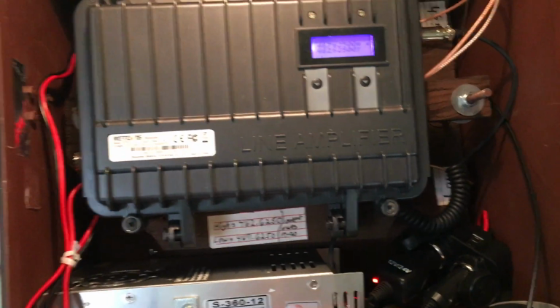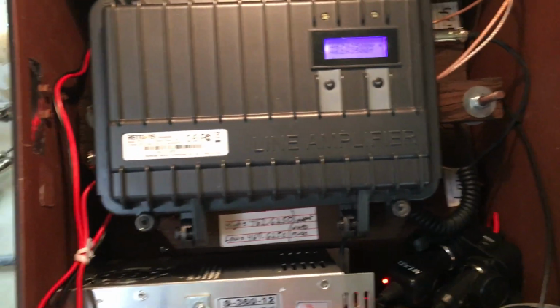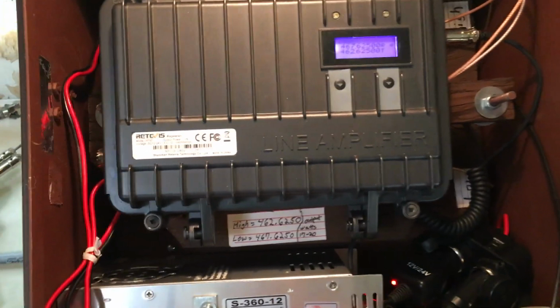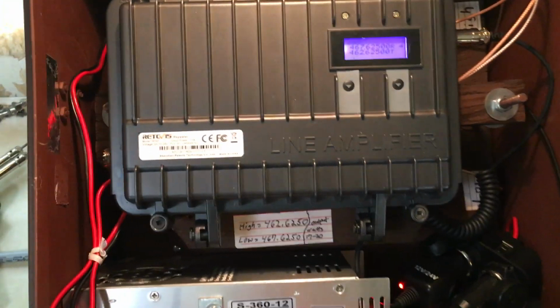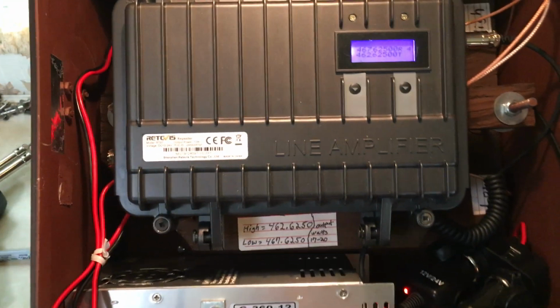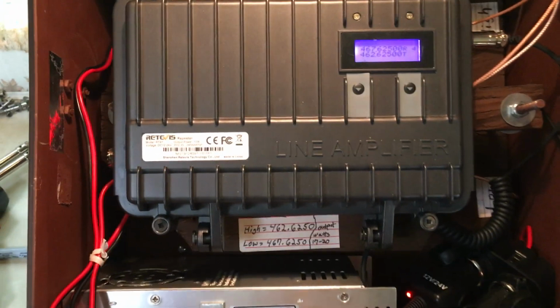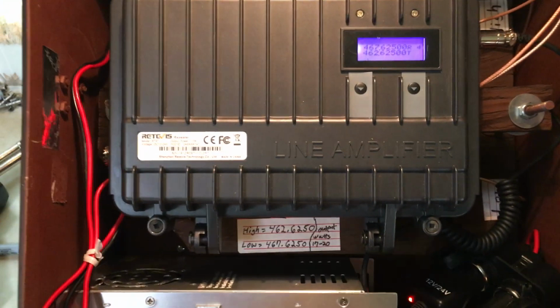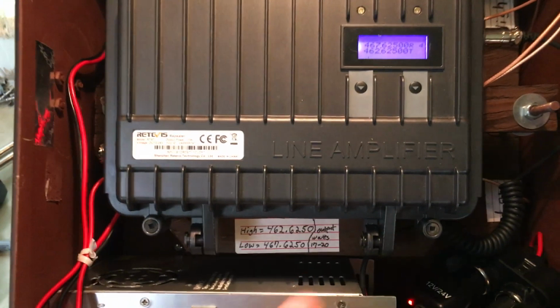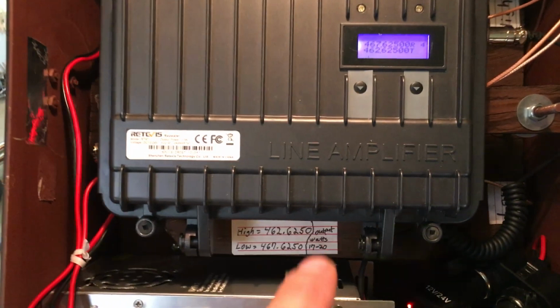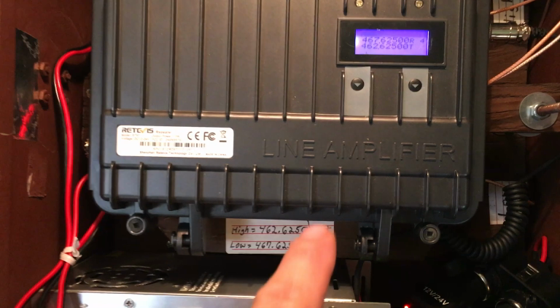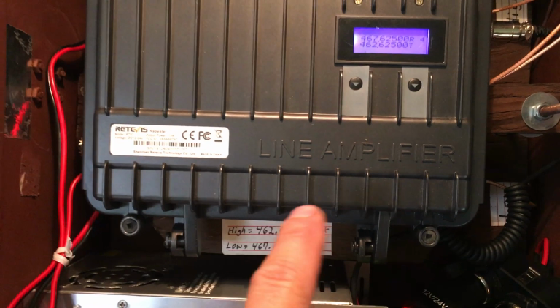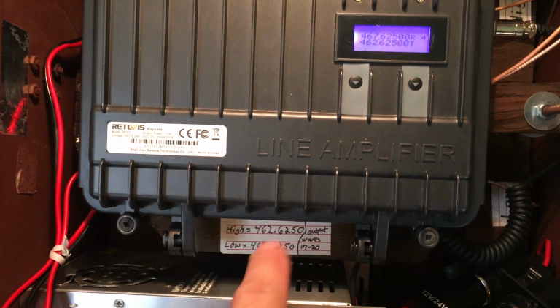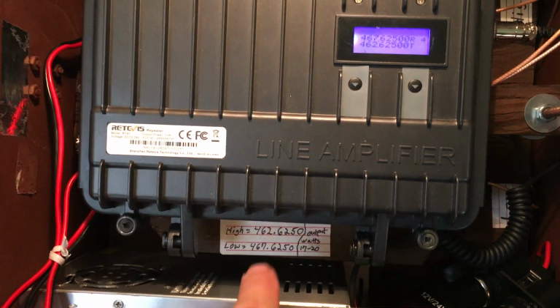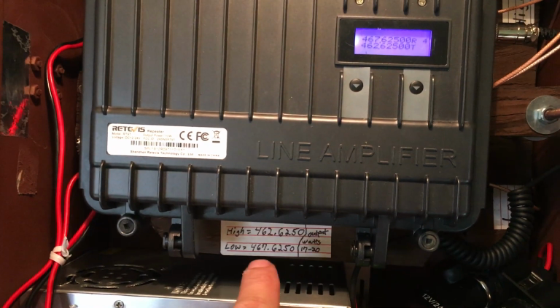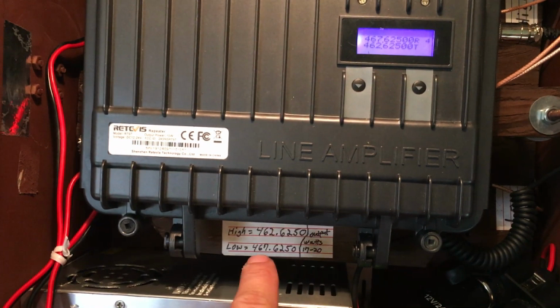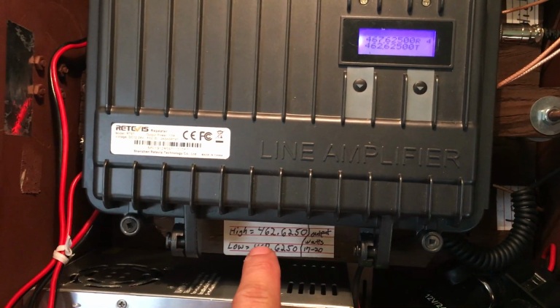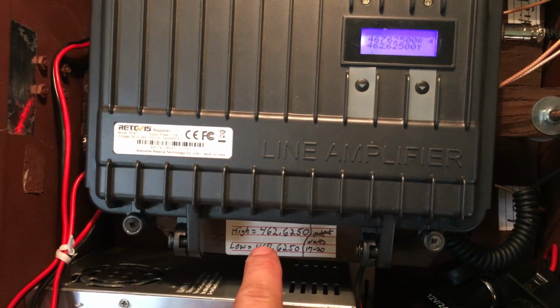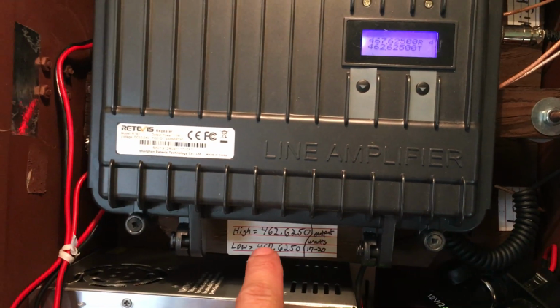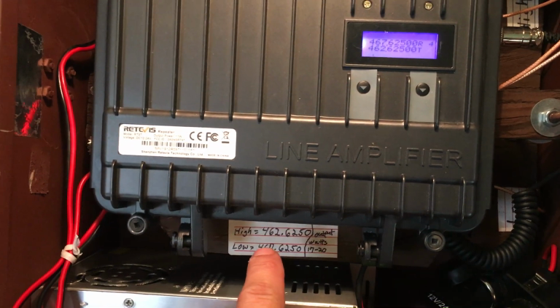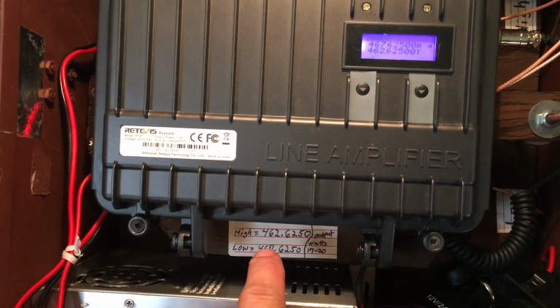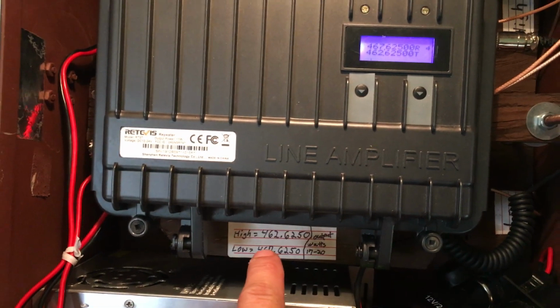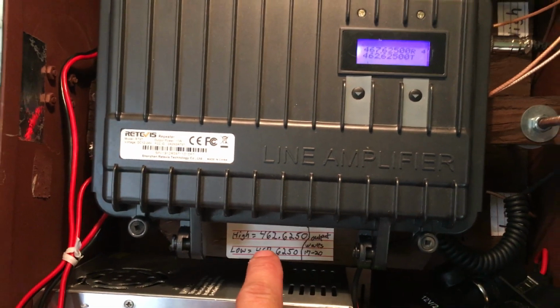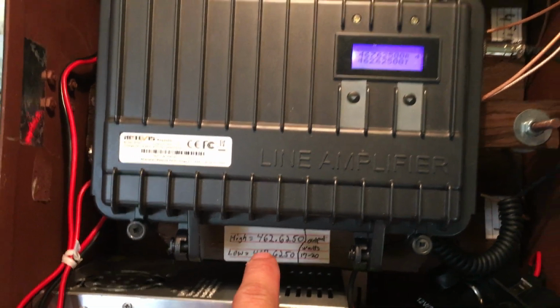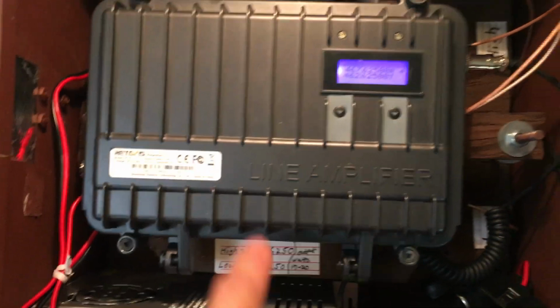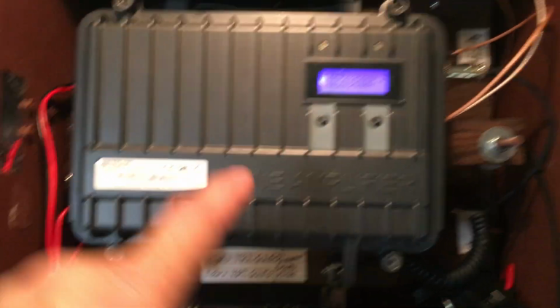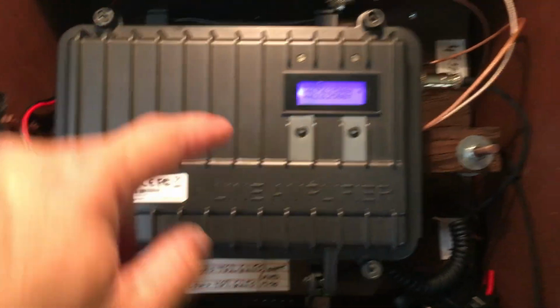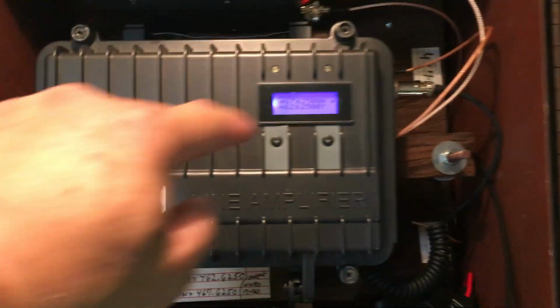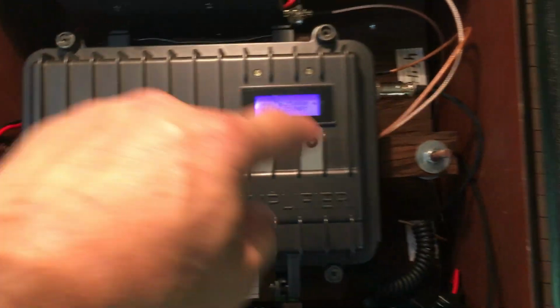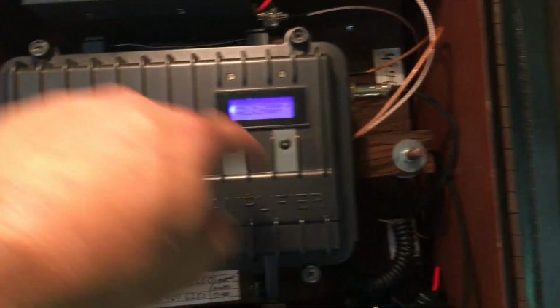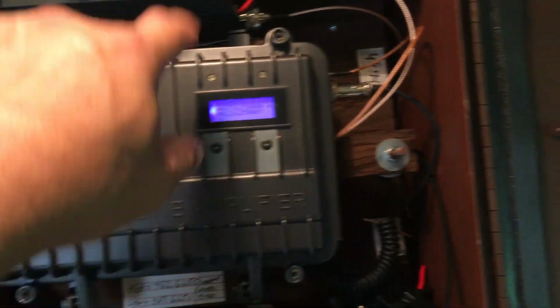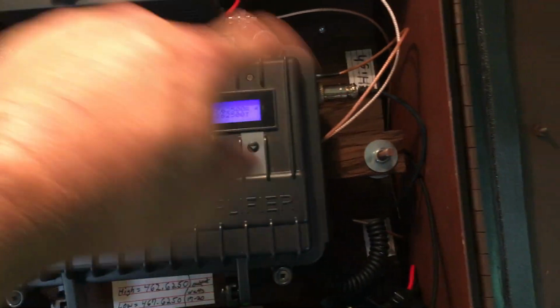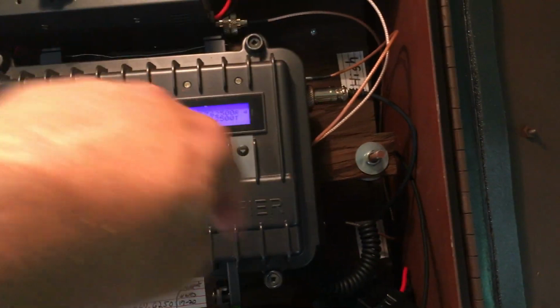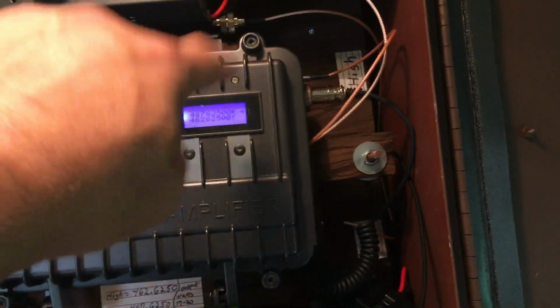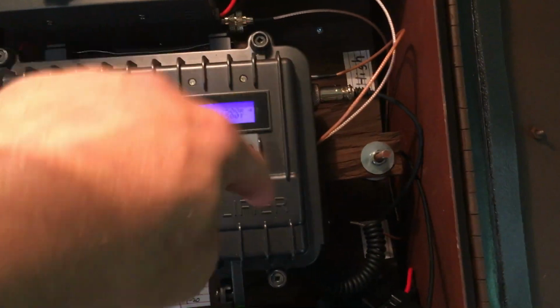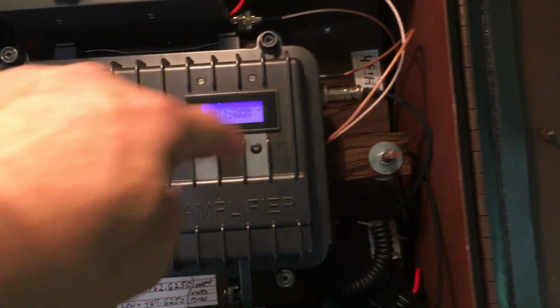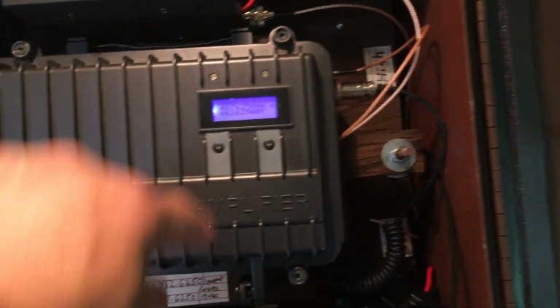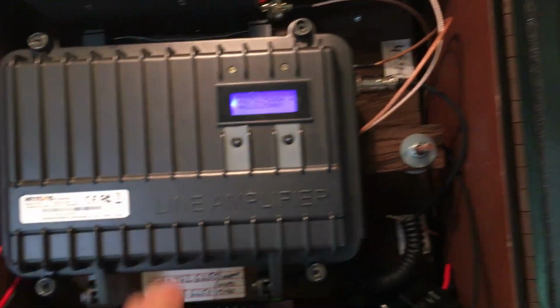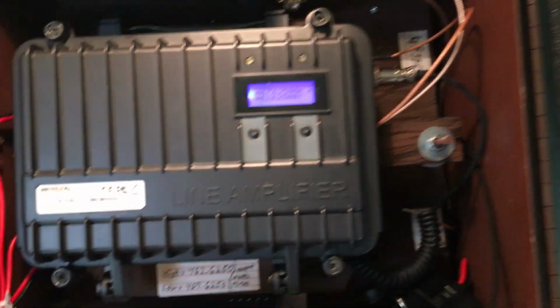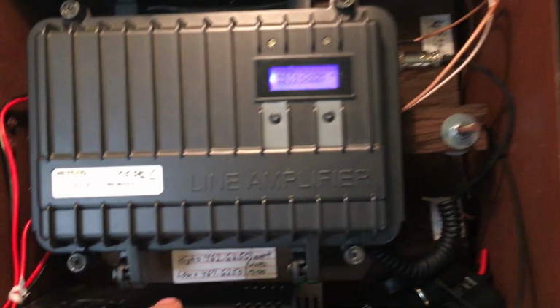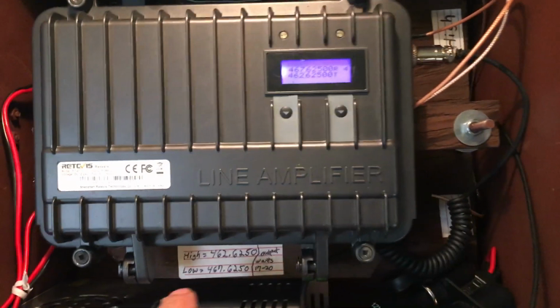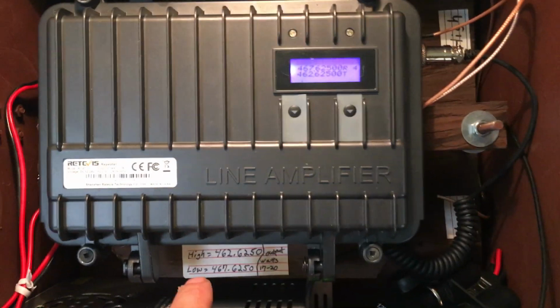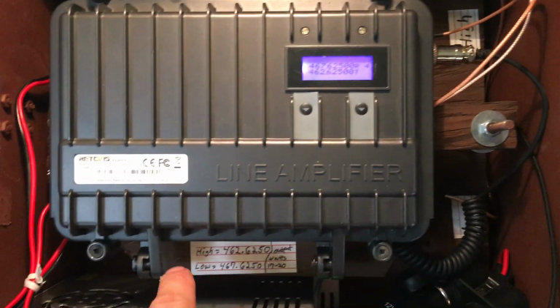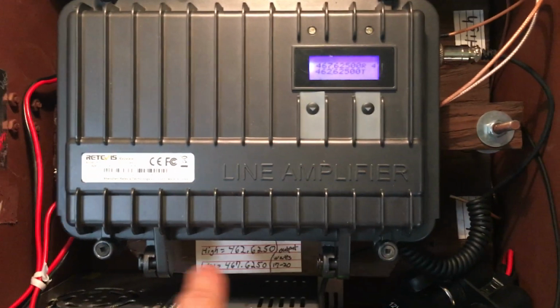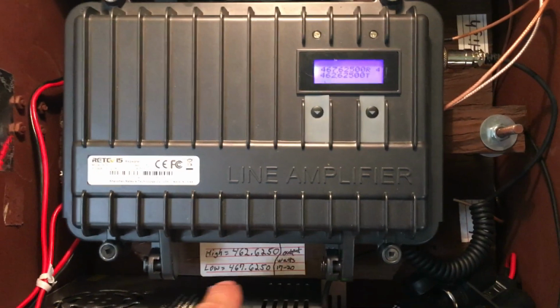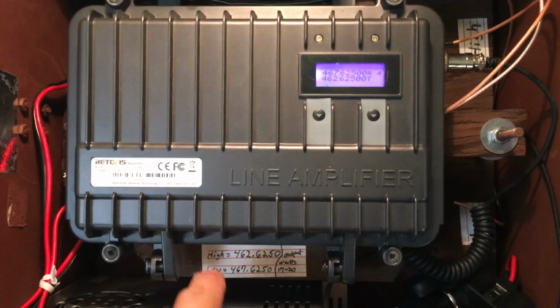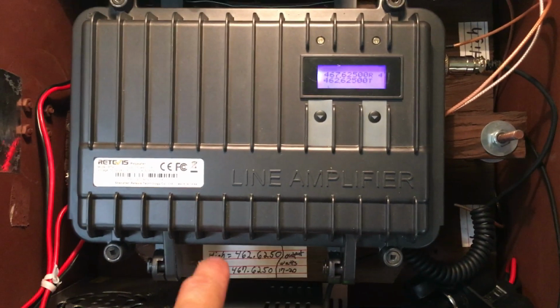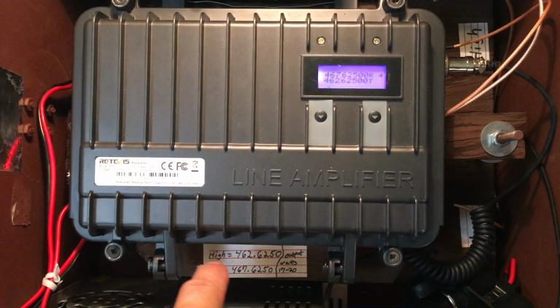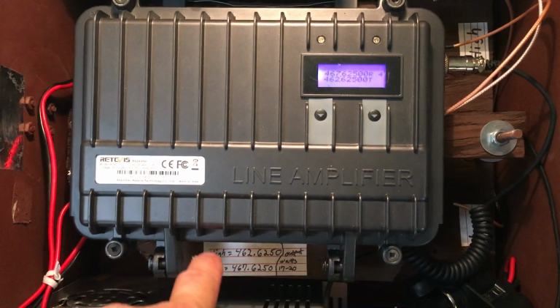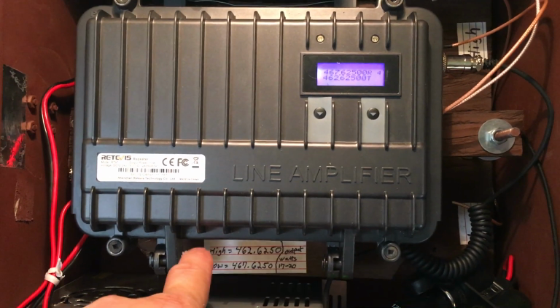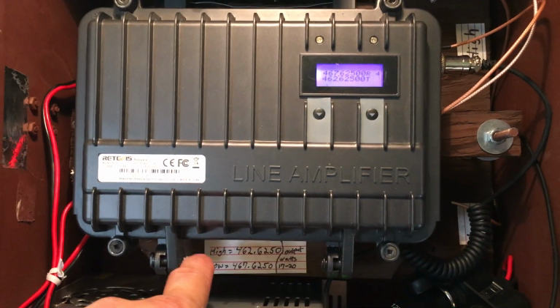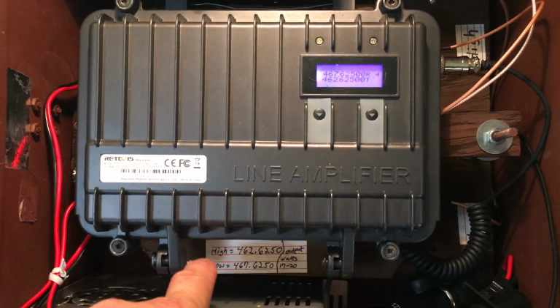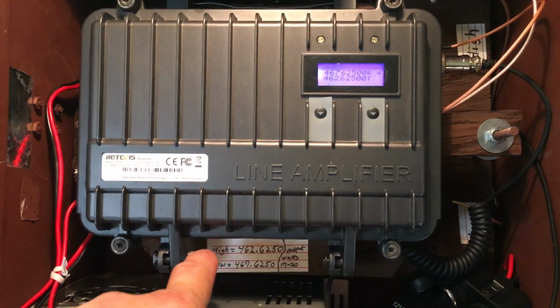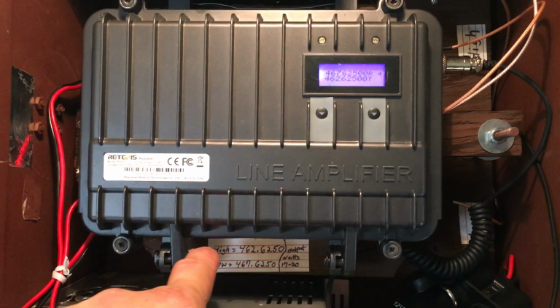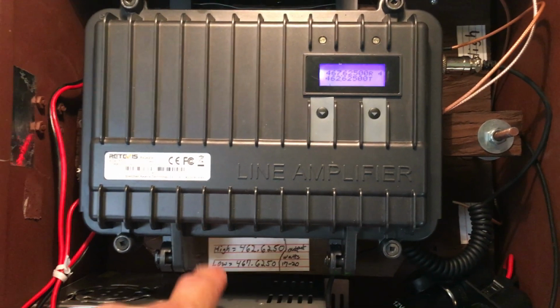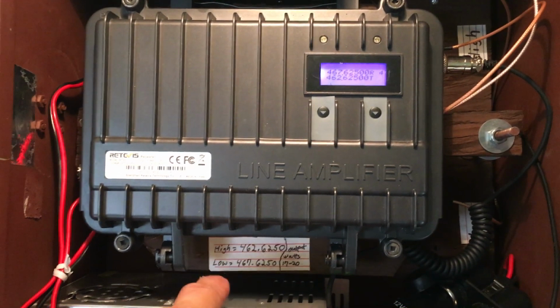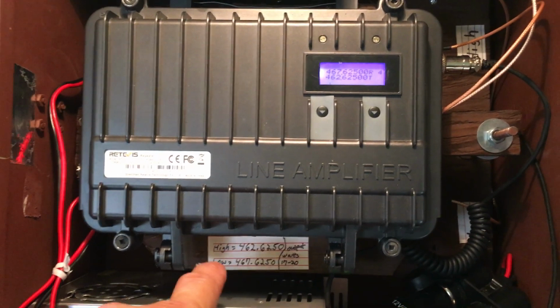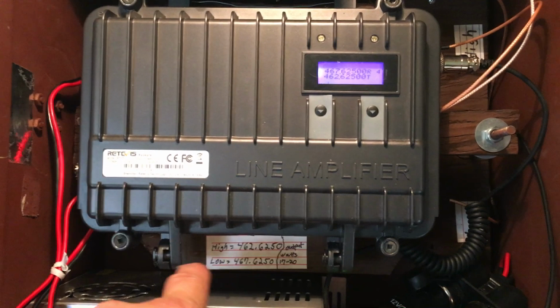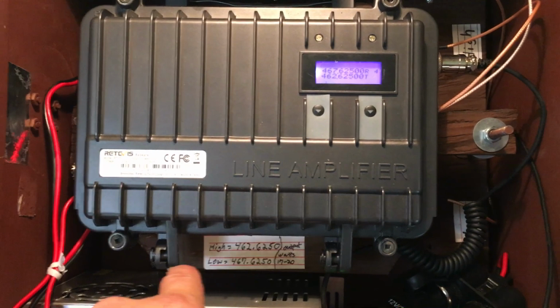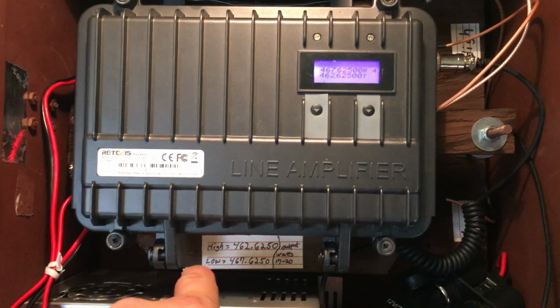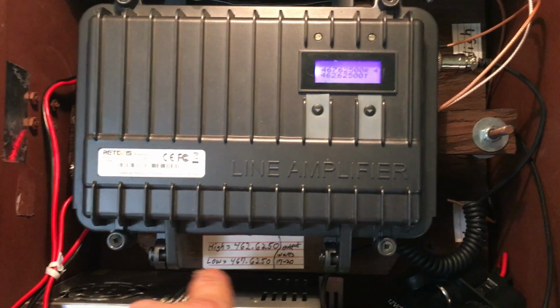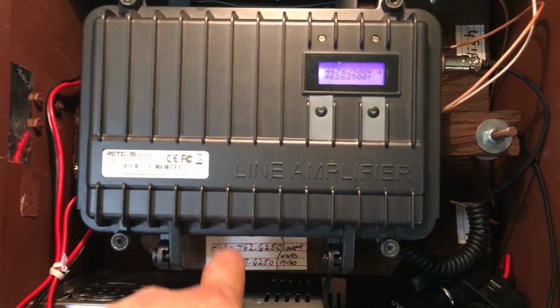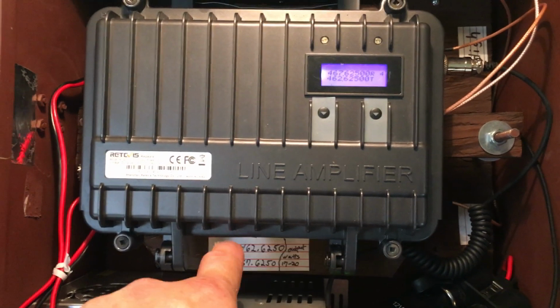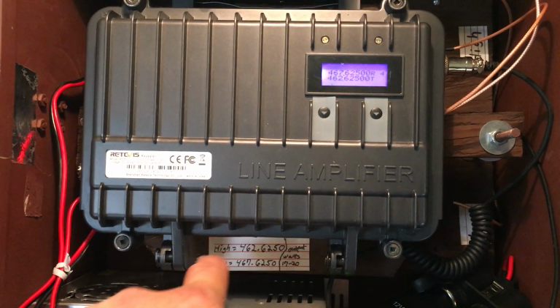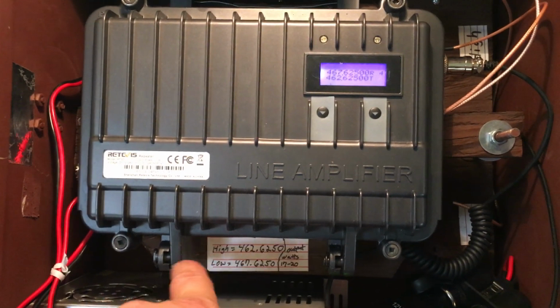I did label — since you can't really see the duplexer — I did write down the high and the low frequencies.